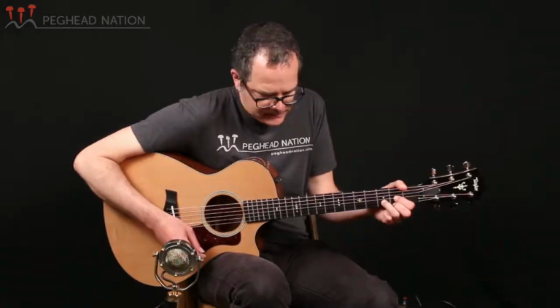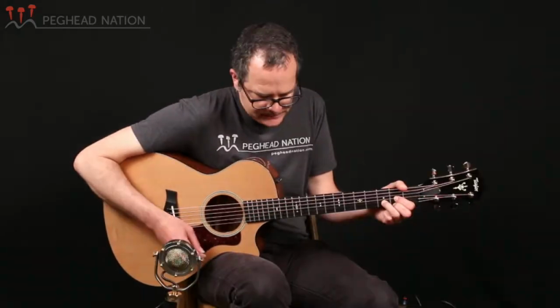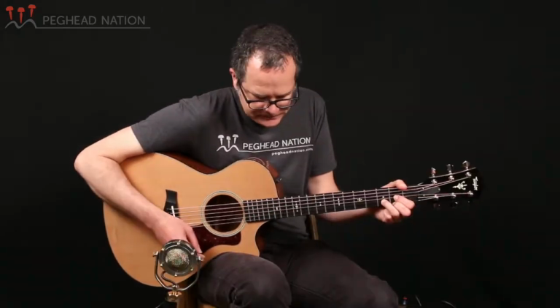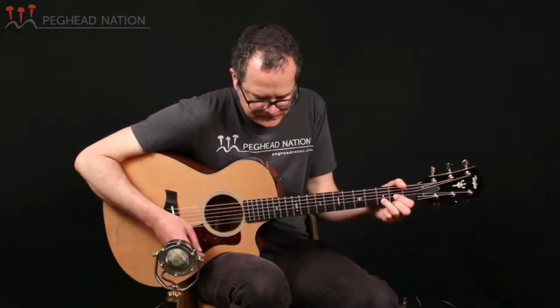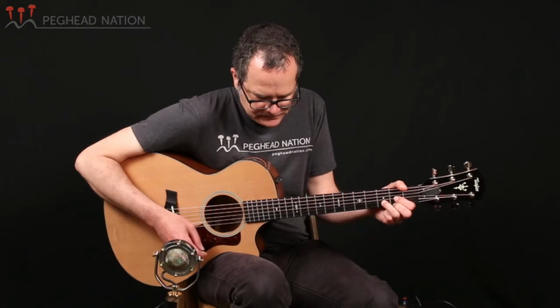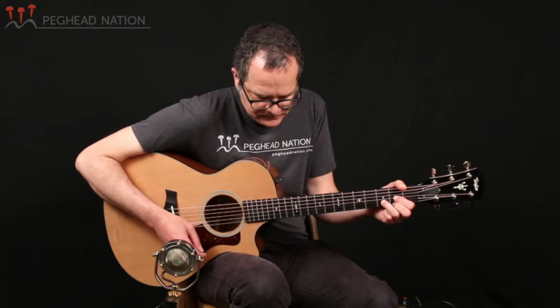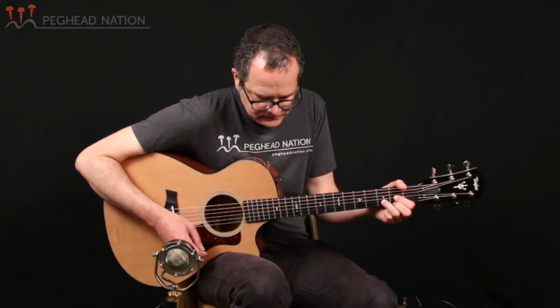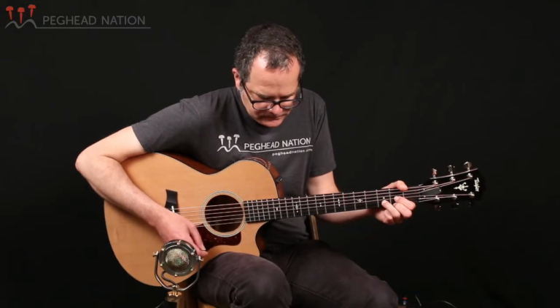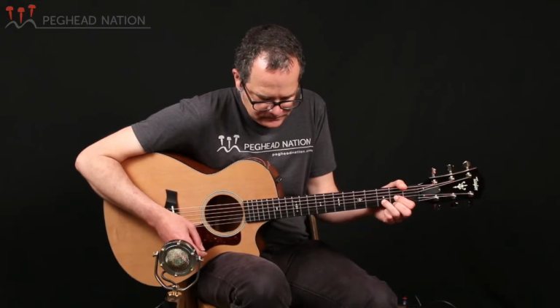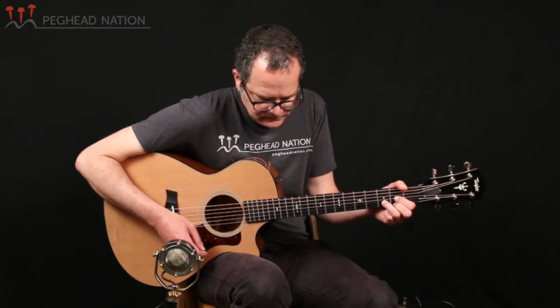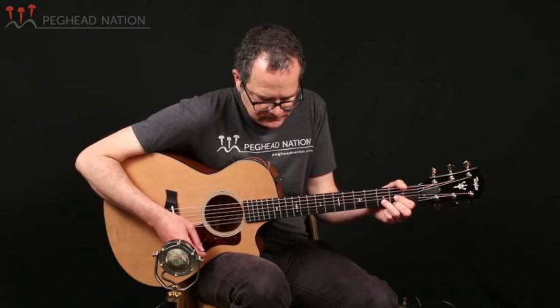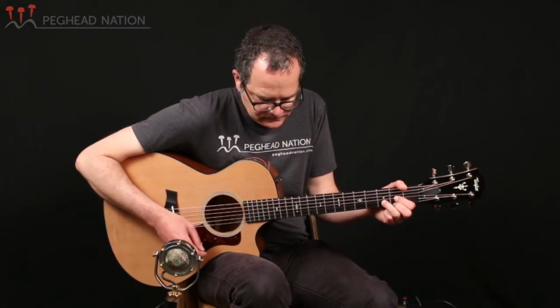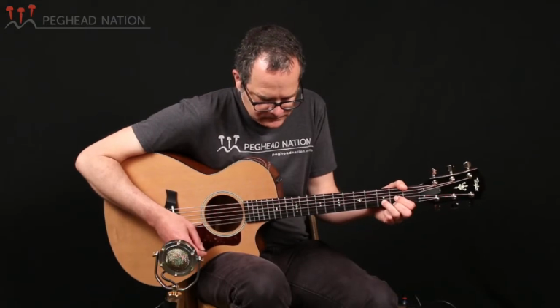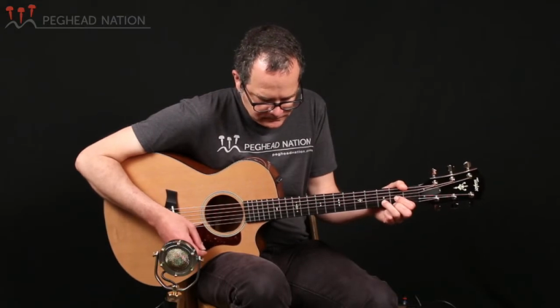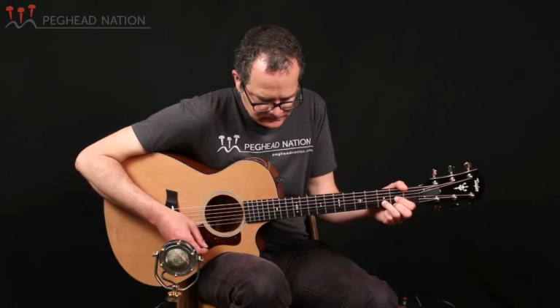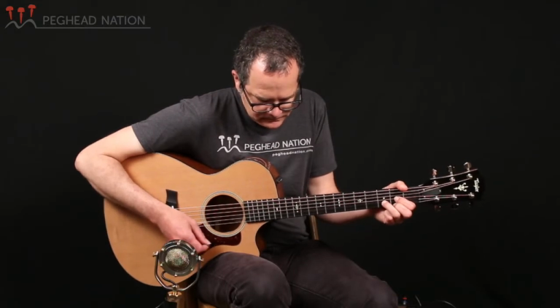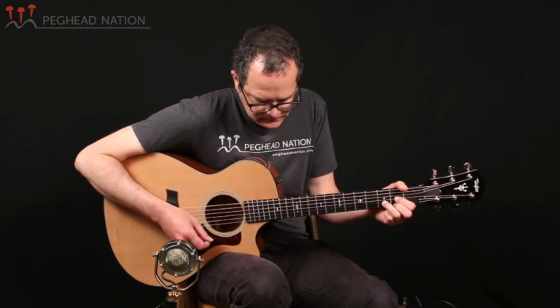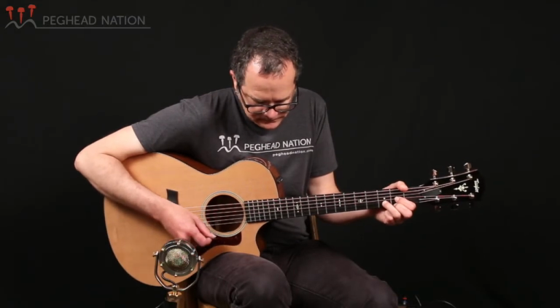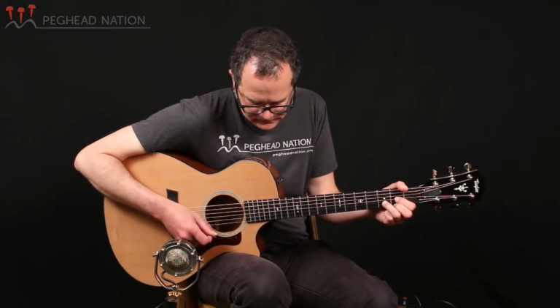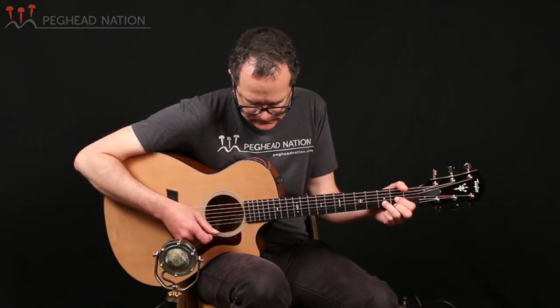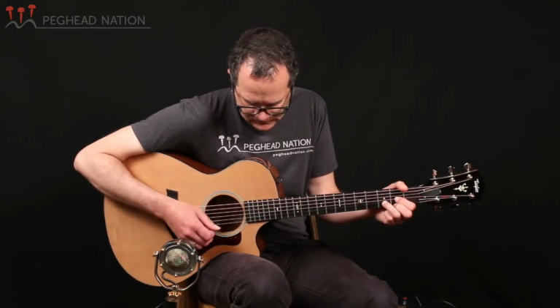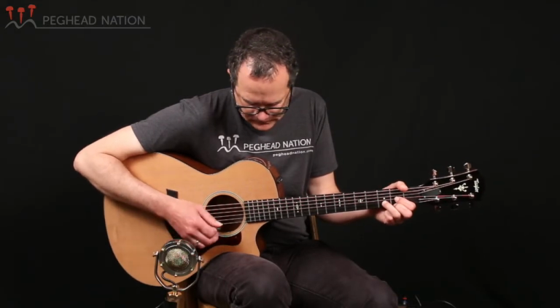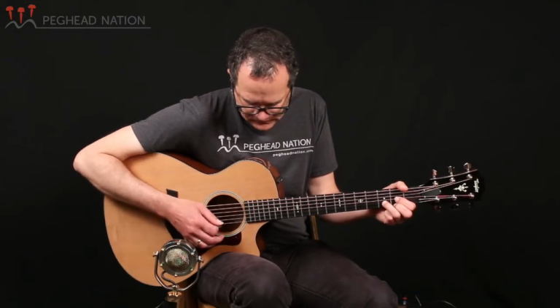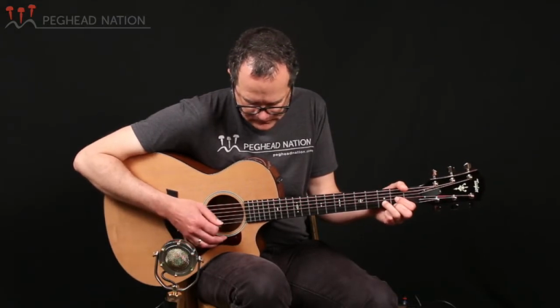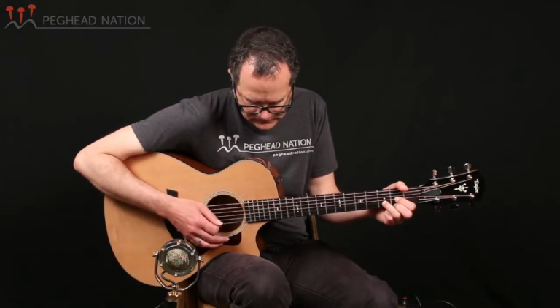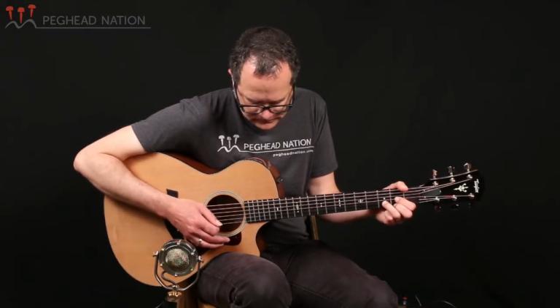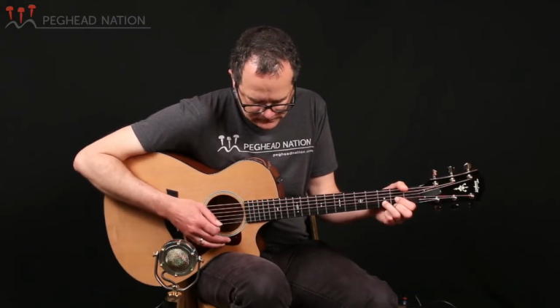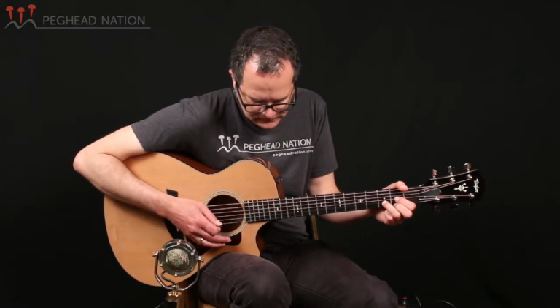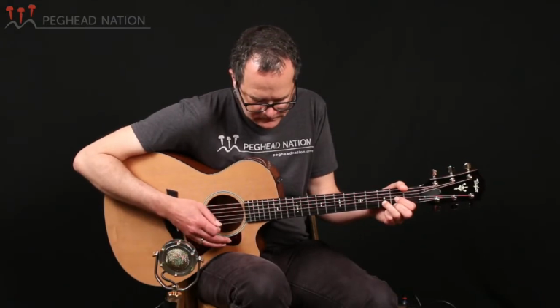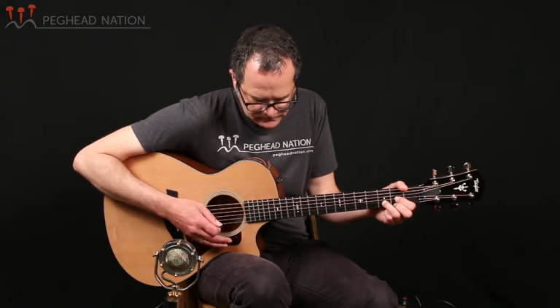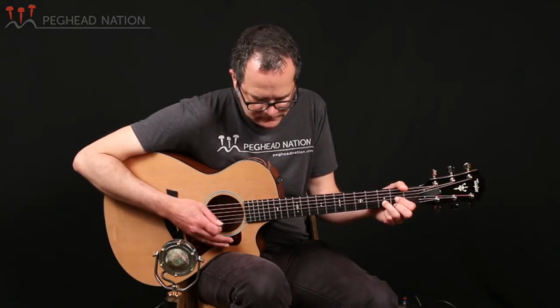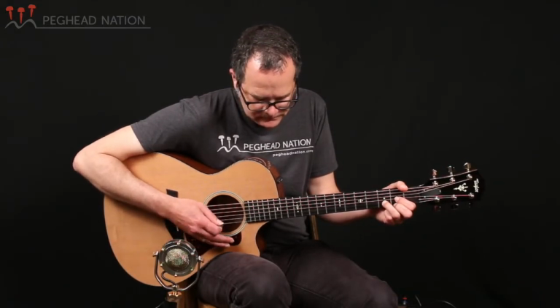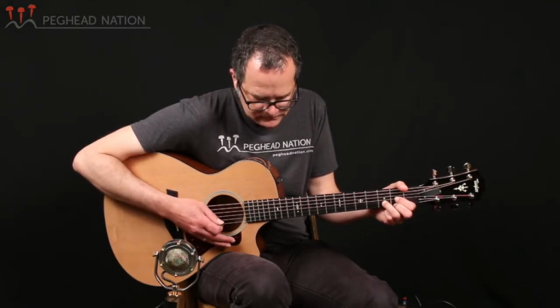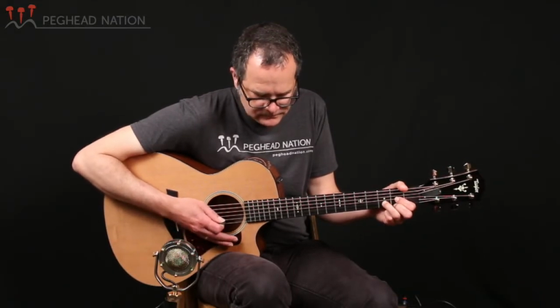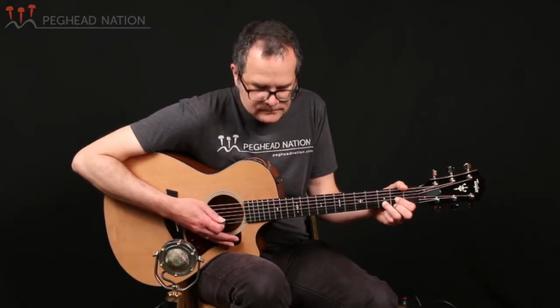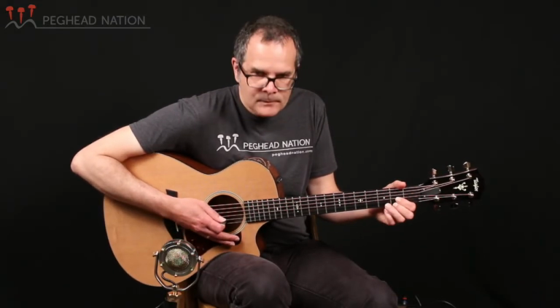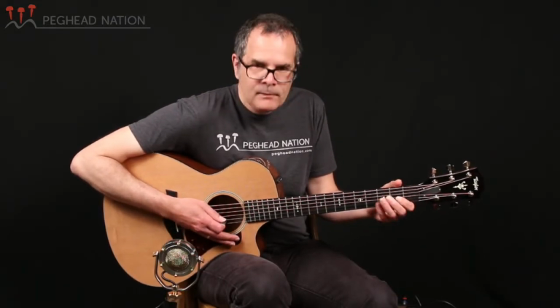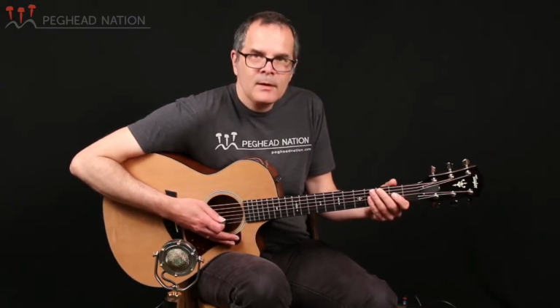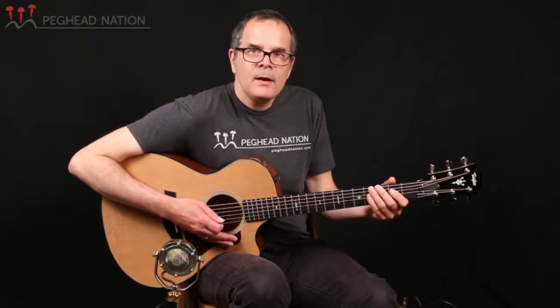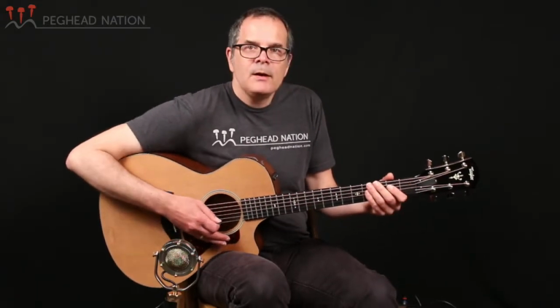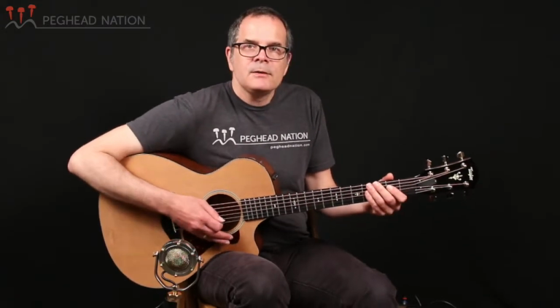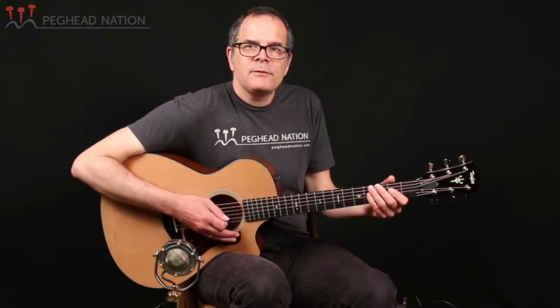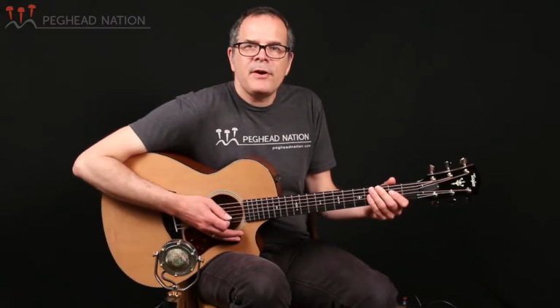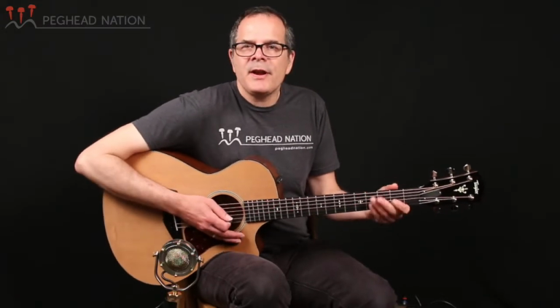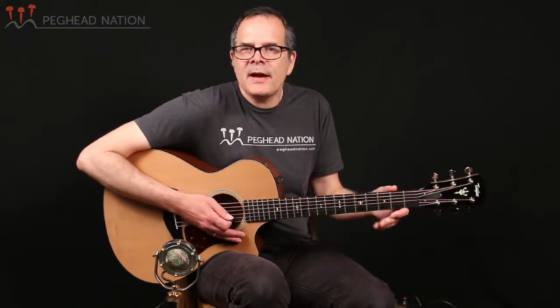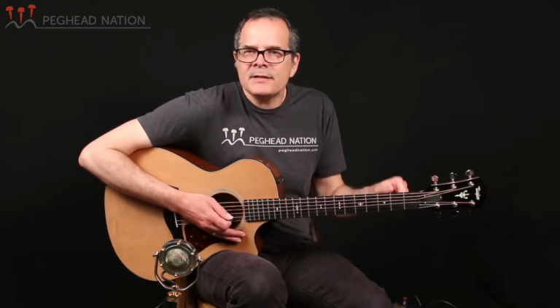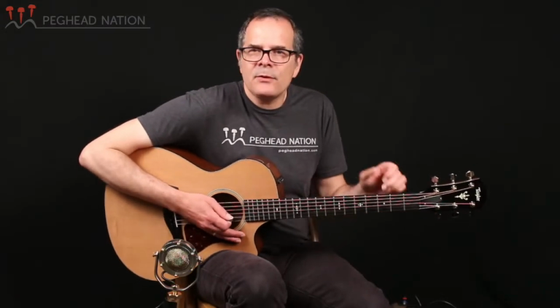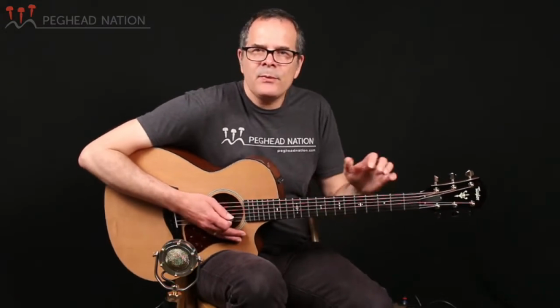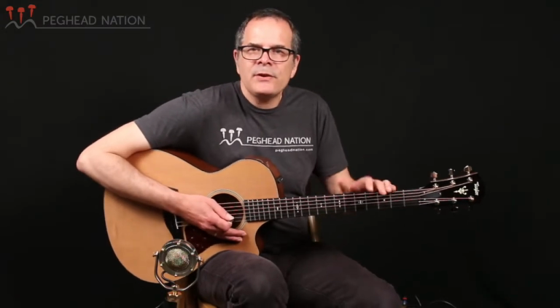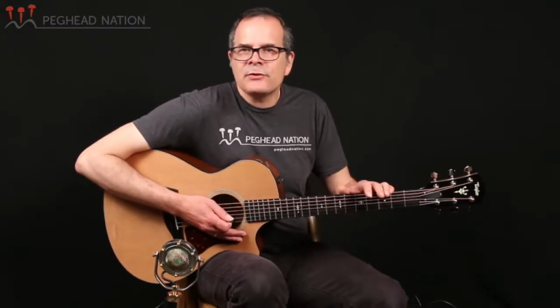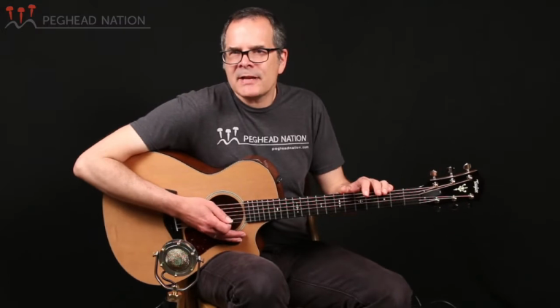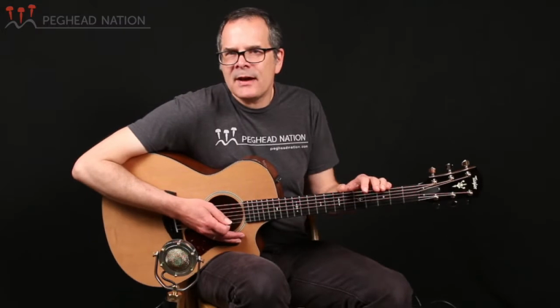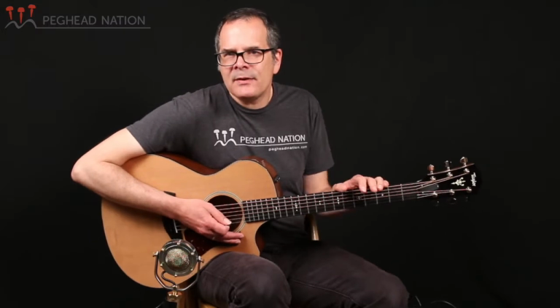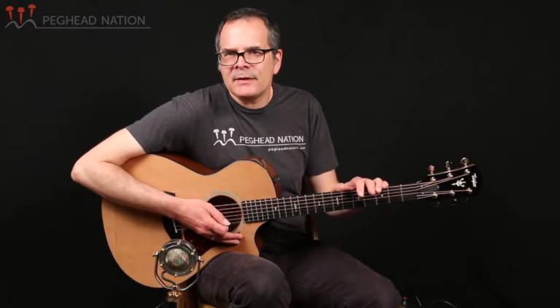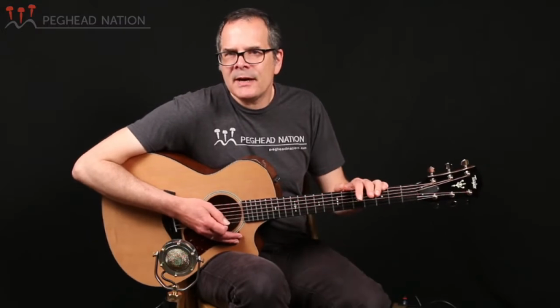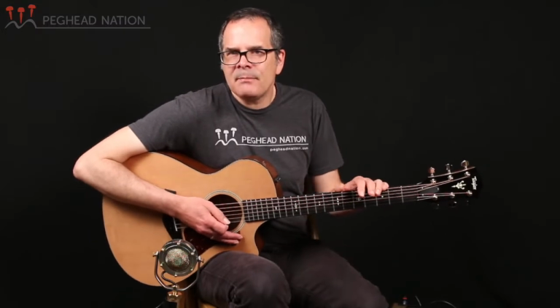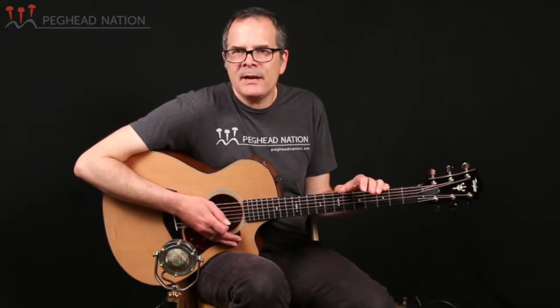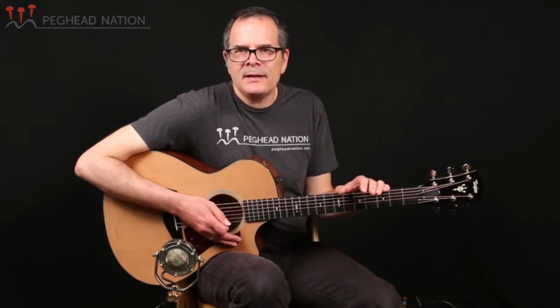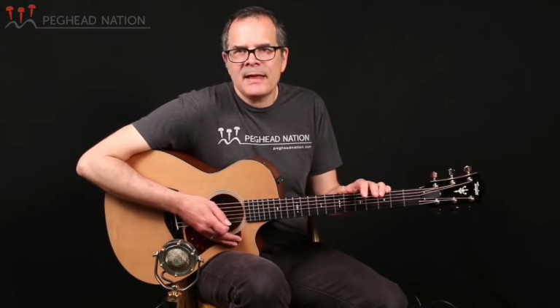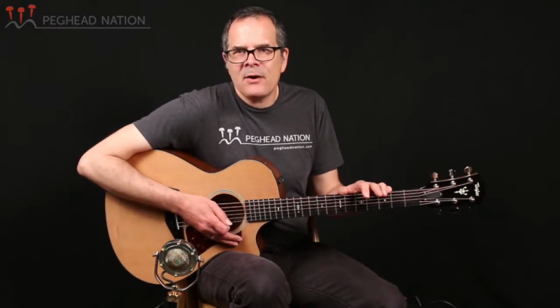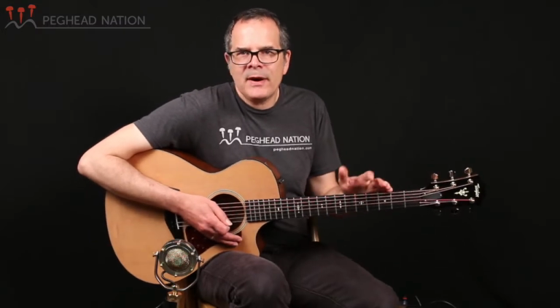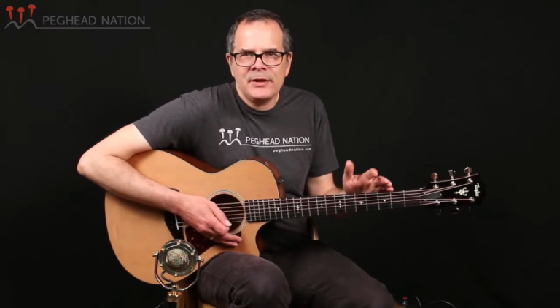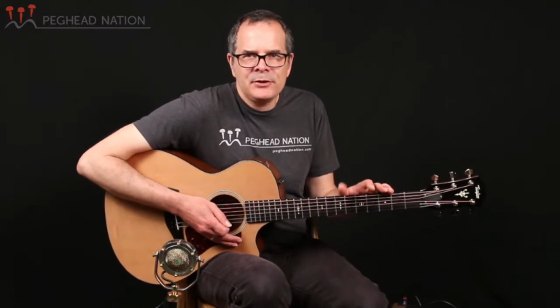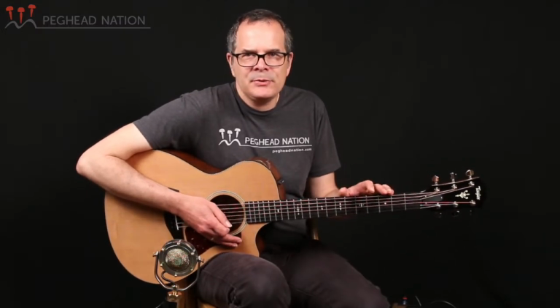So let me show you what it sounds like if I'm strumming it a little bit as well. It's a very nice, rich sound played that way too.